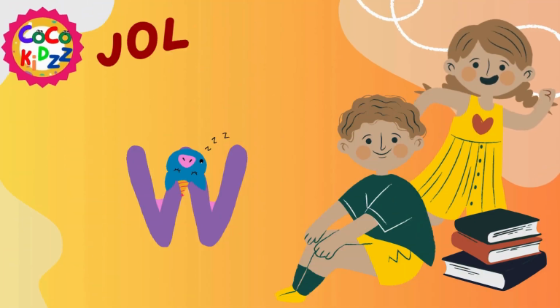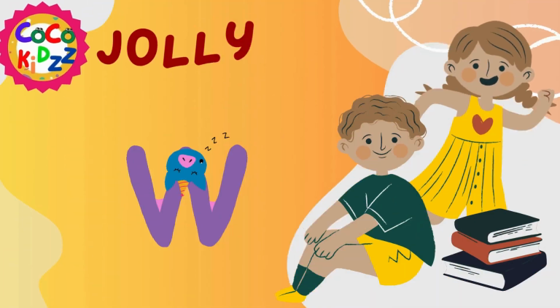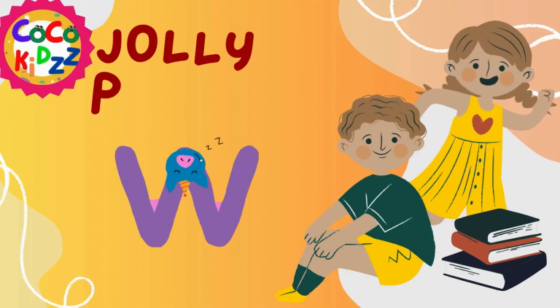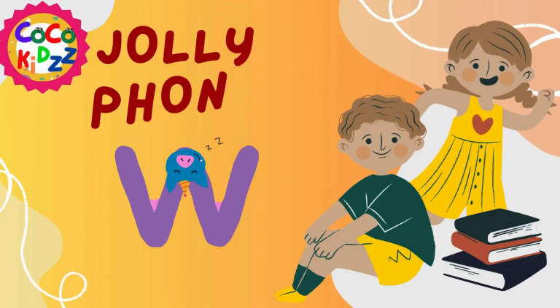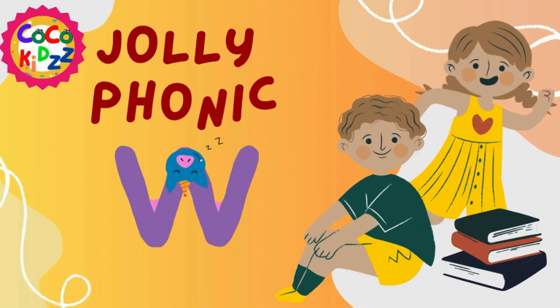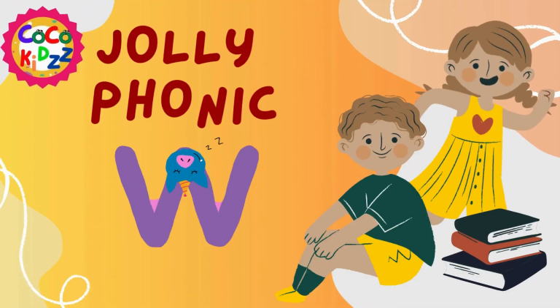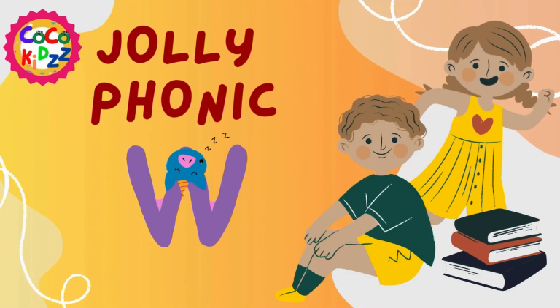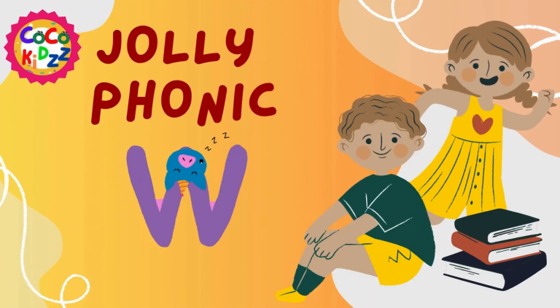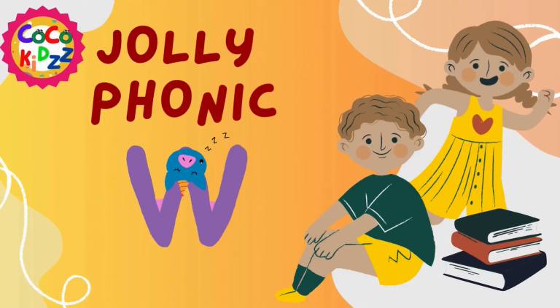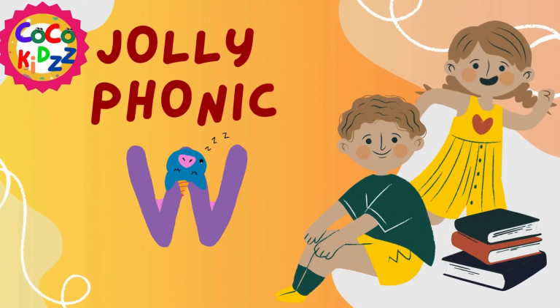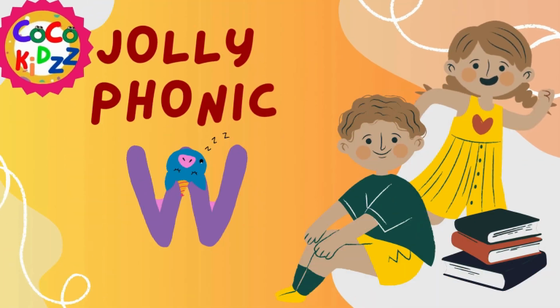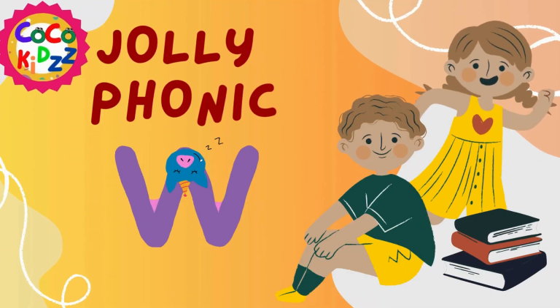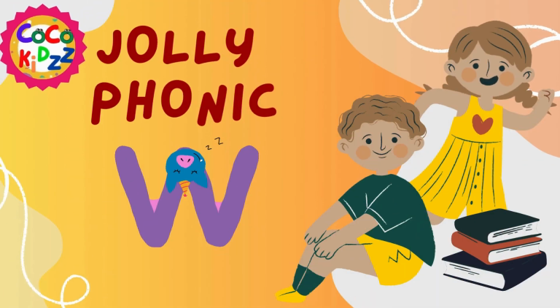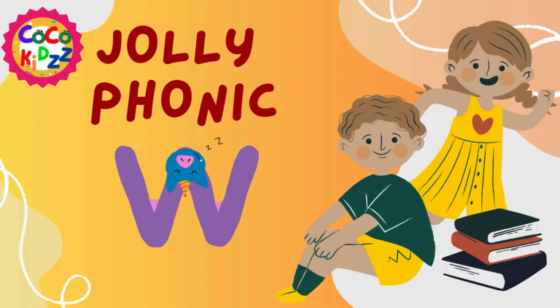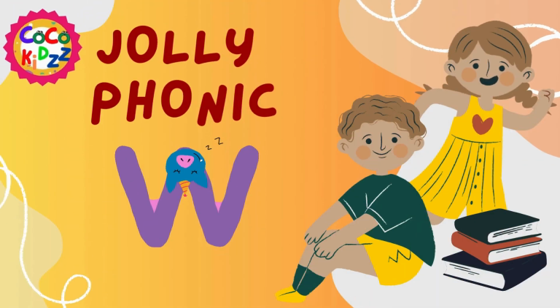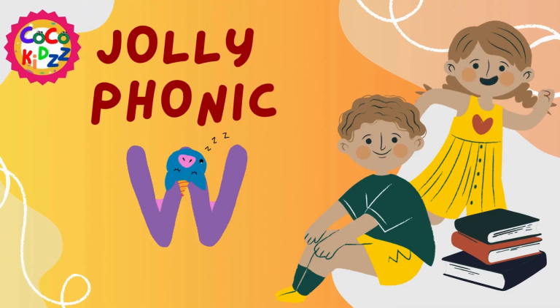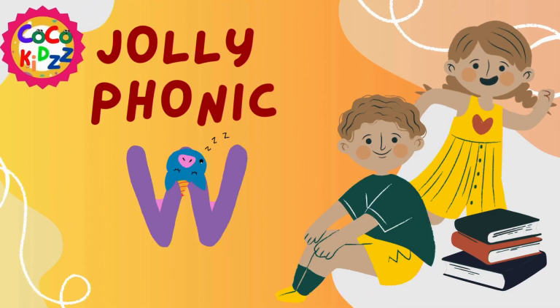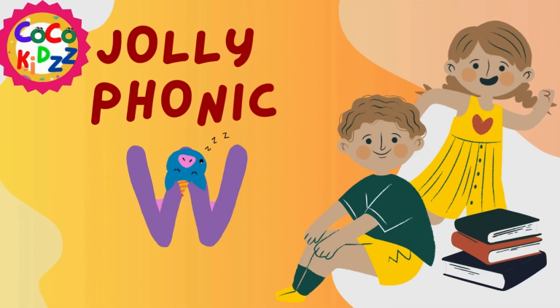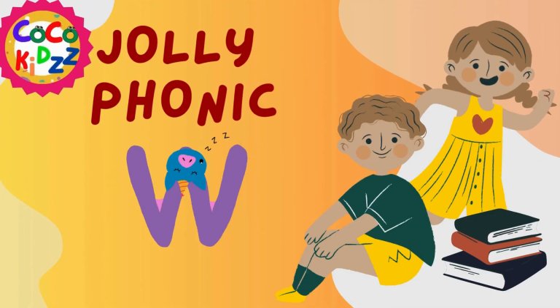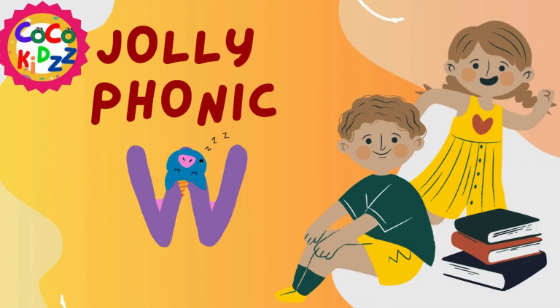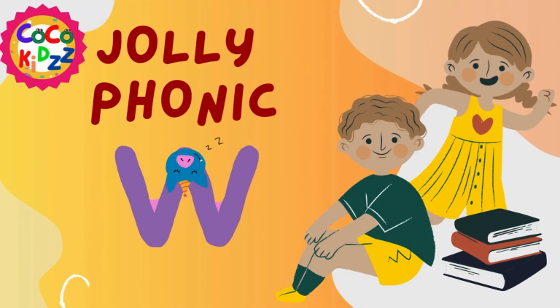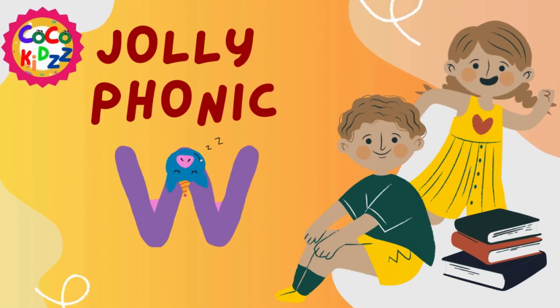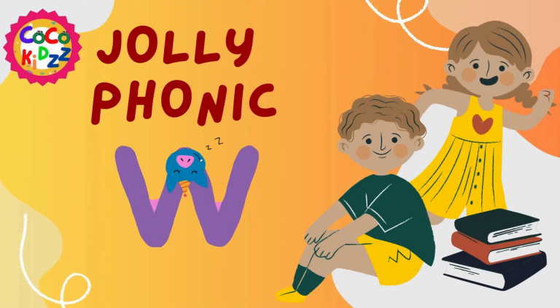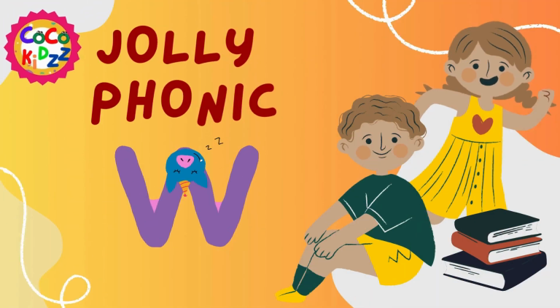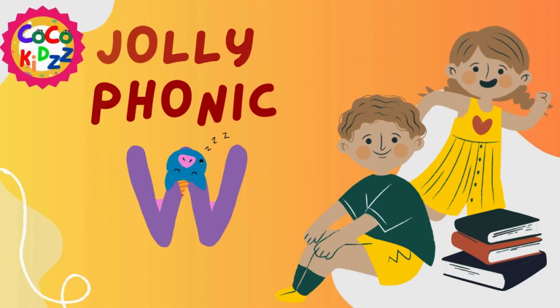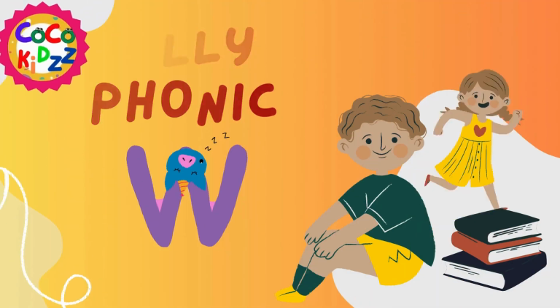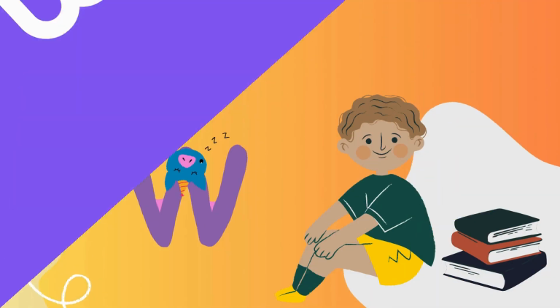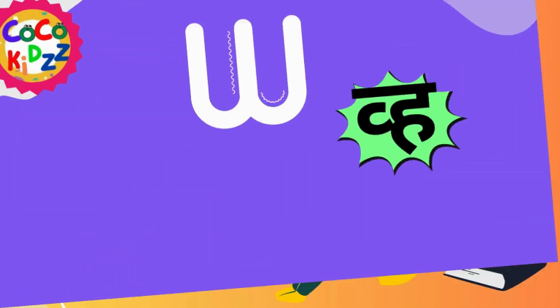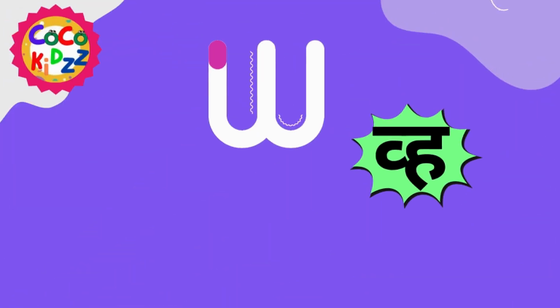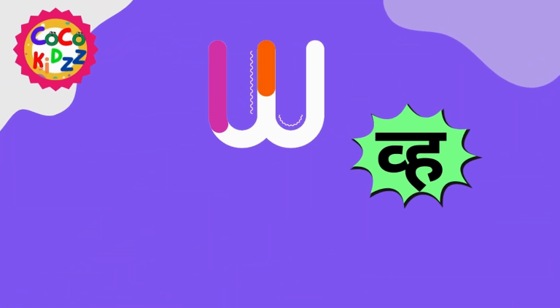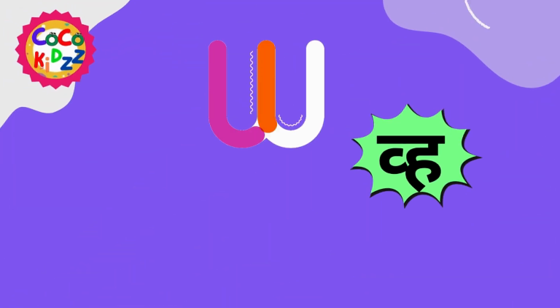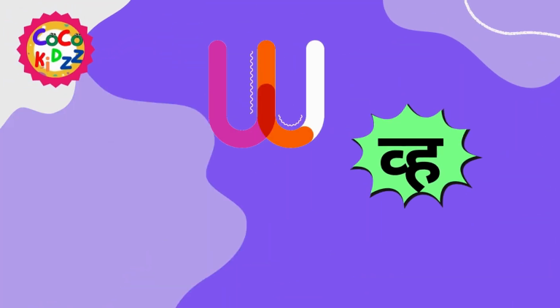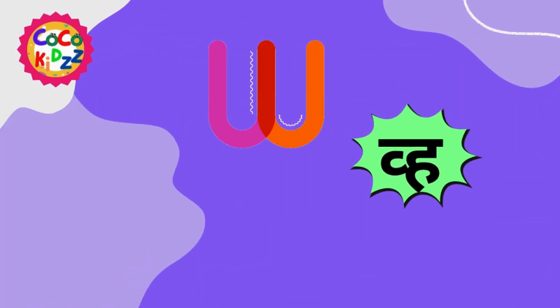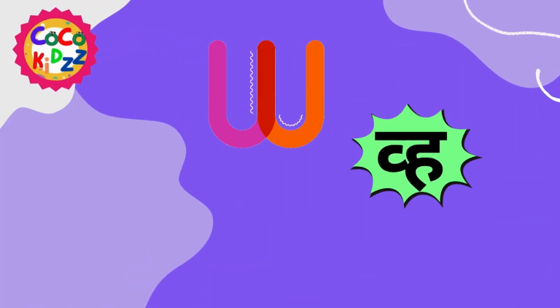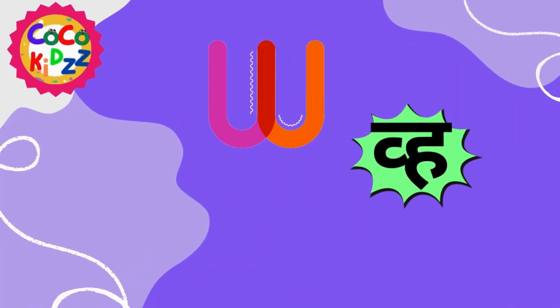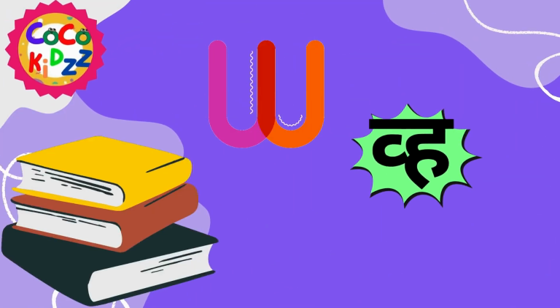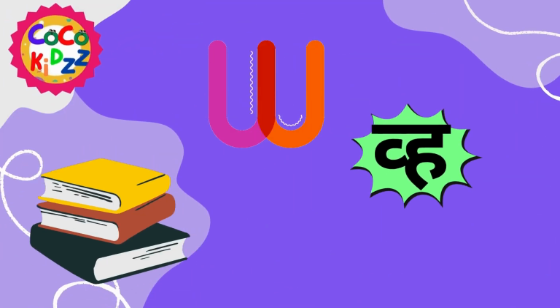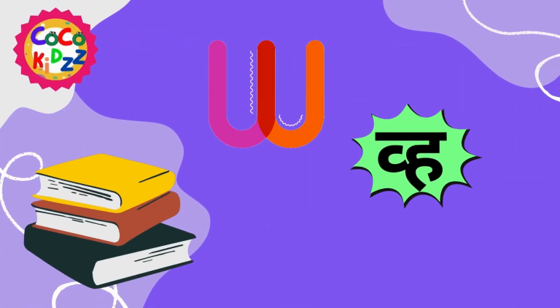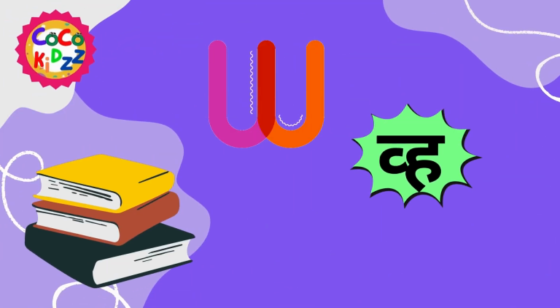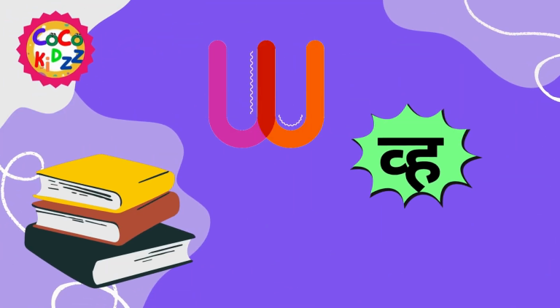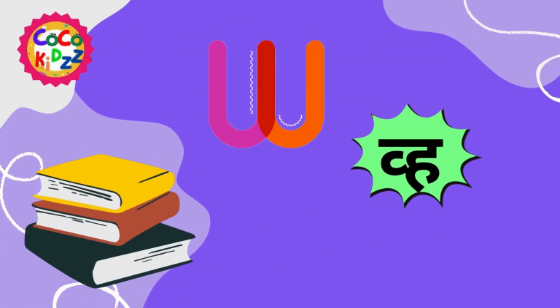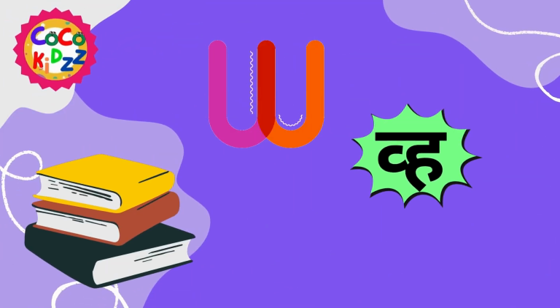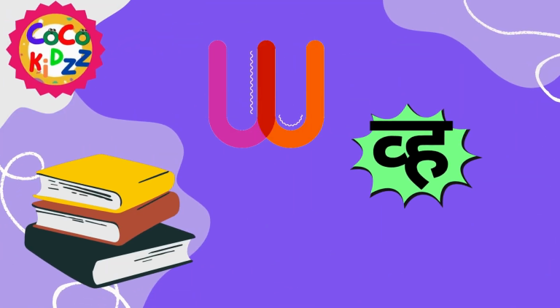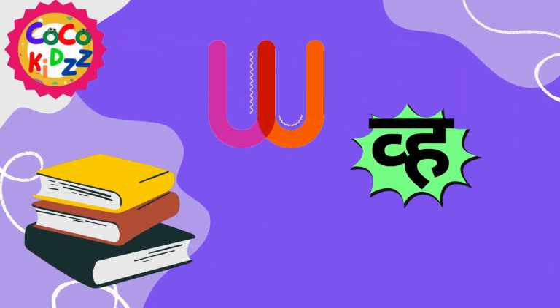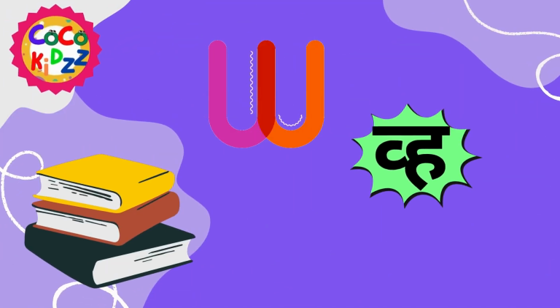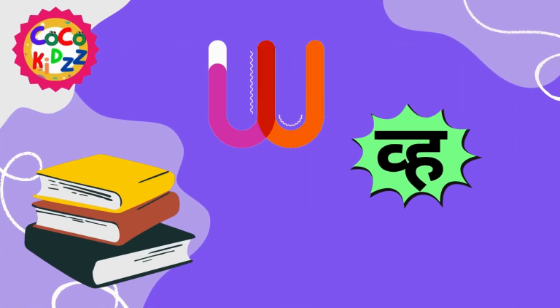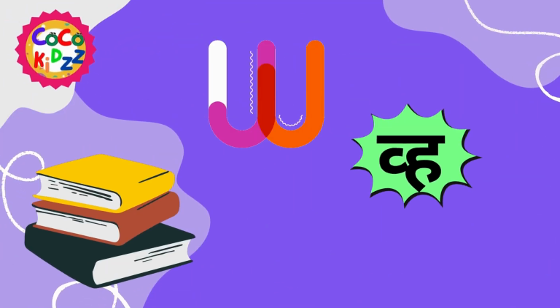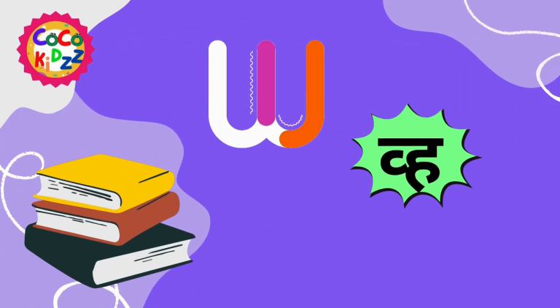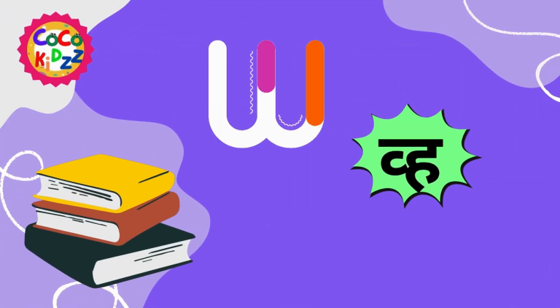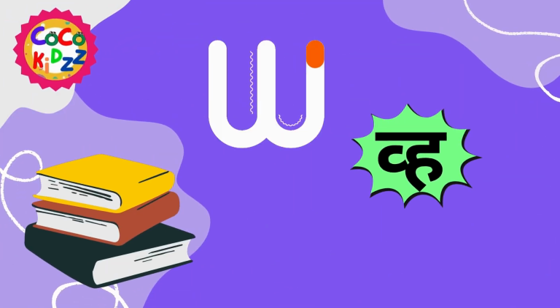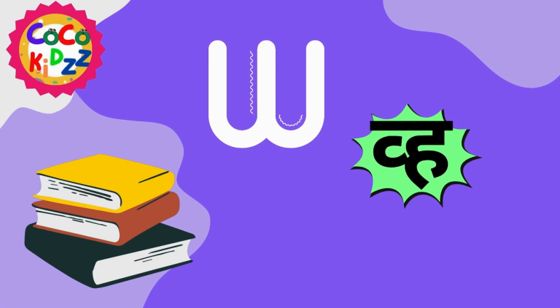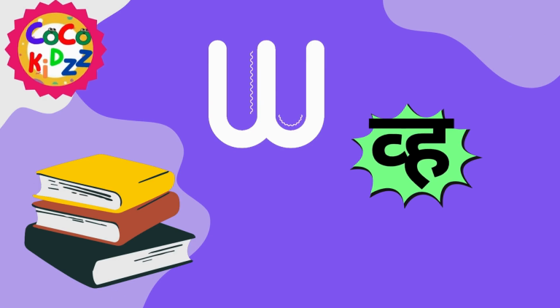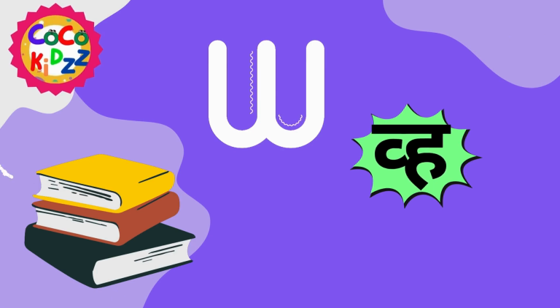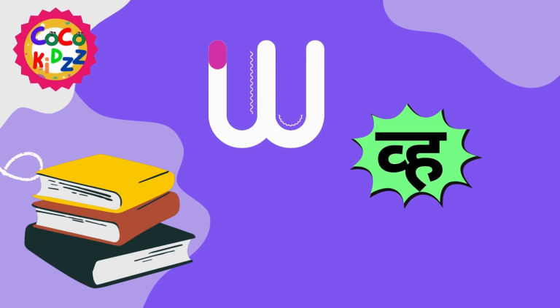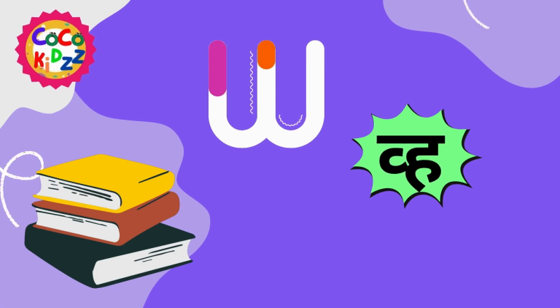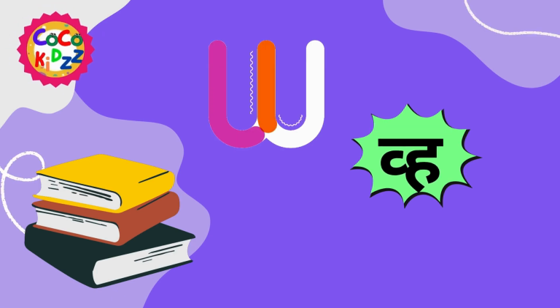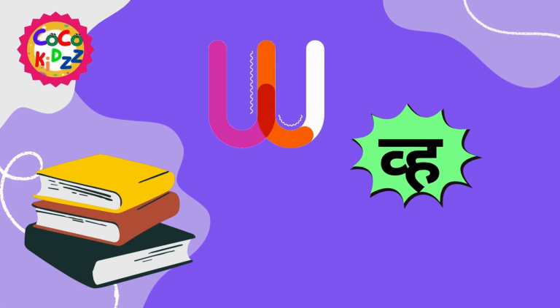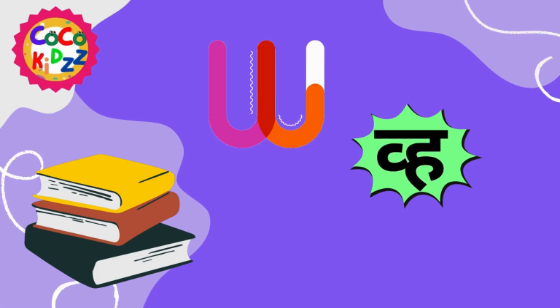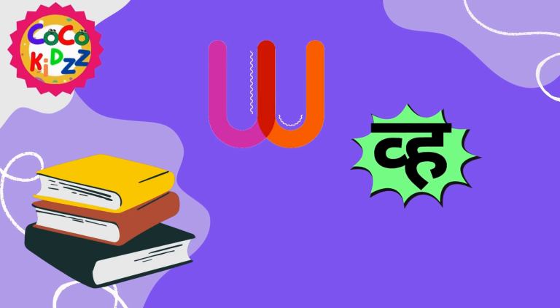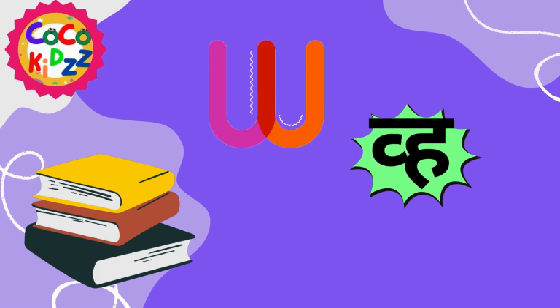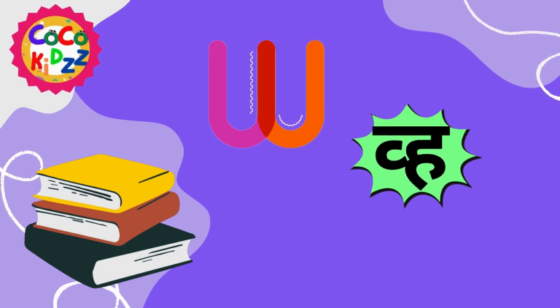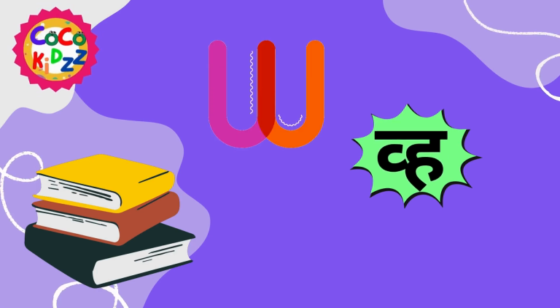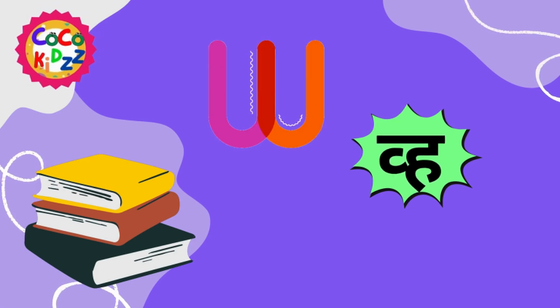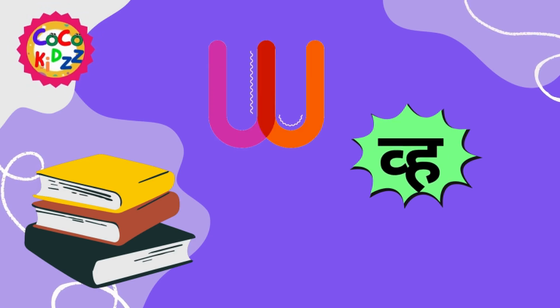Let's learn Jolly Phonics. The name of this letter is W and the sound it makes is: Ww.